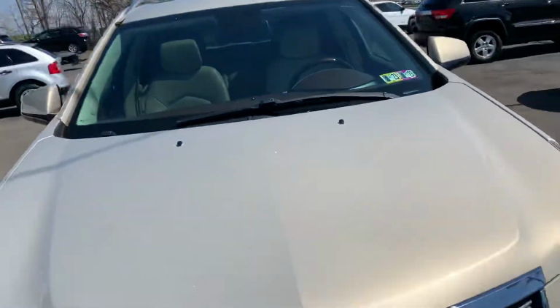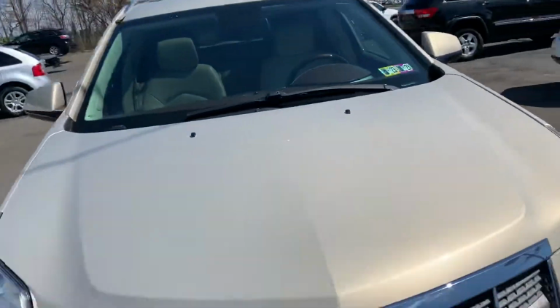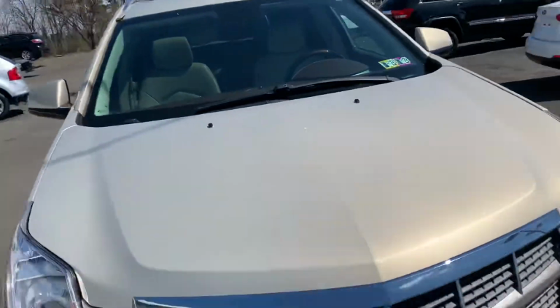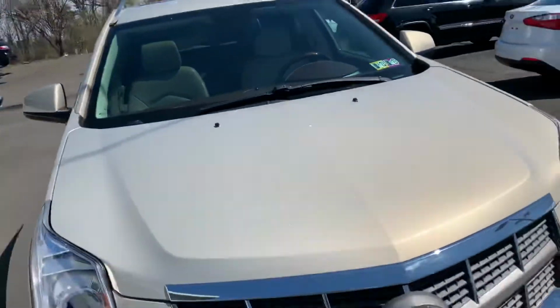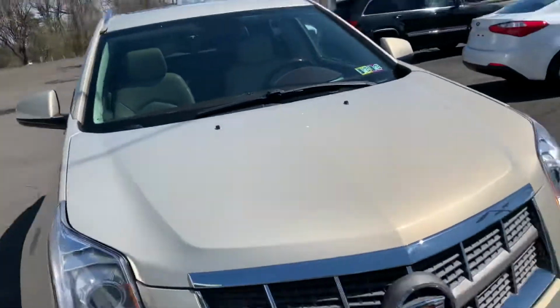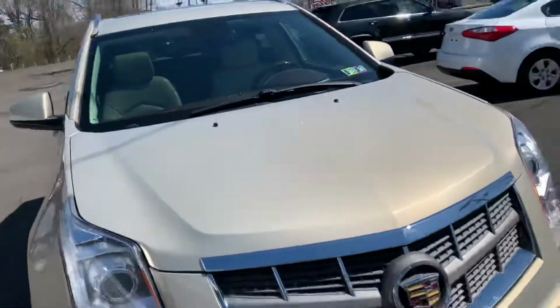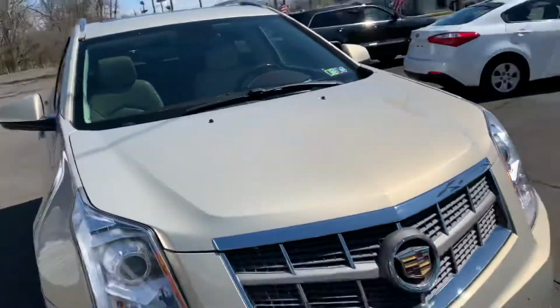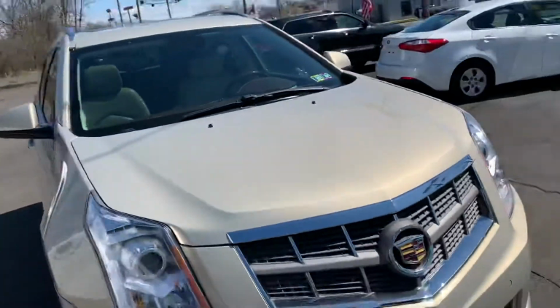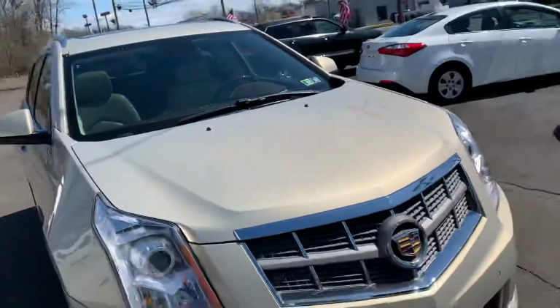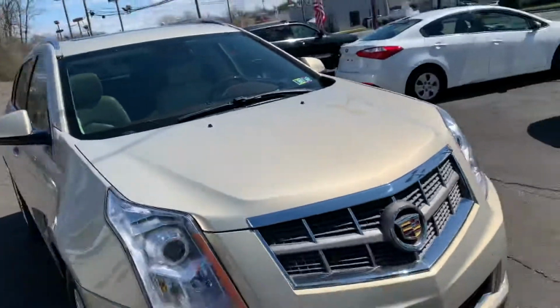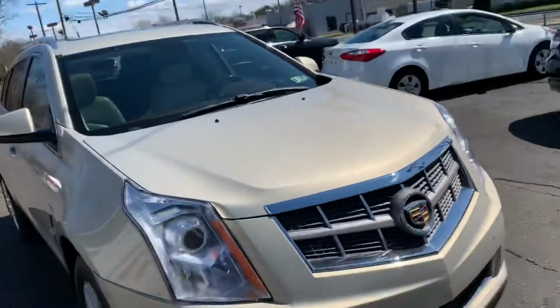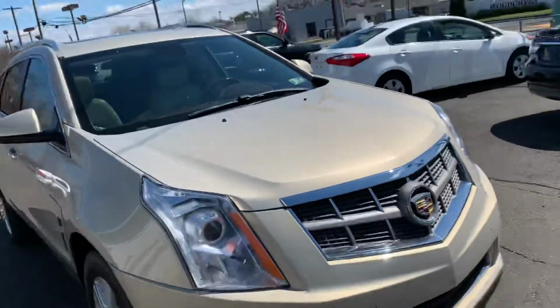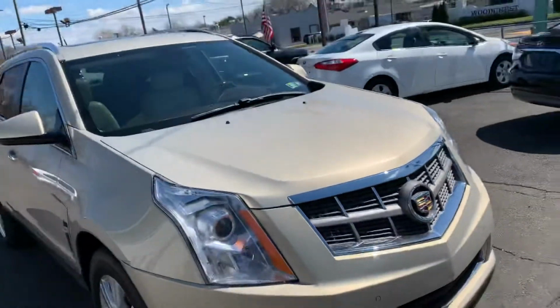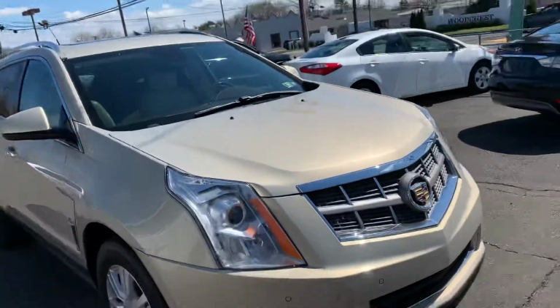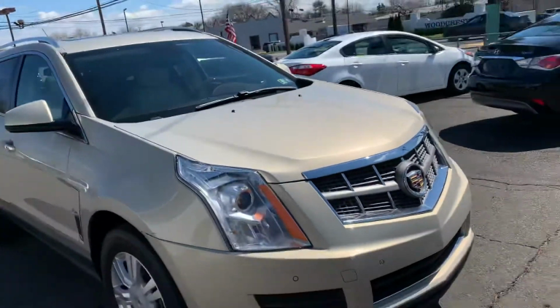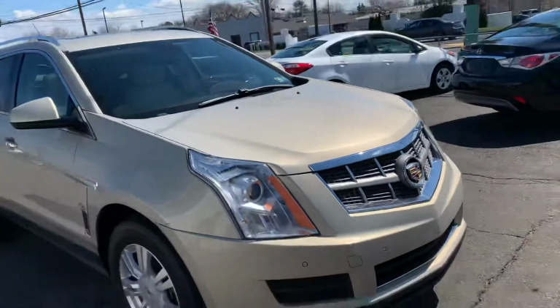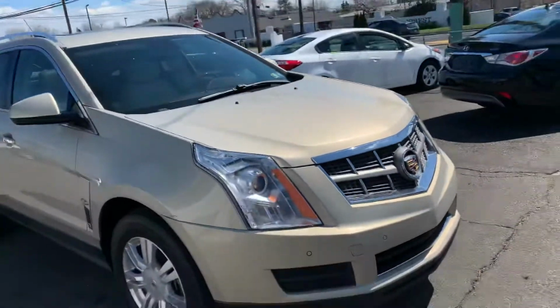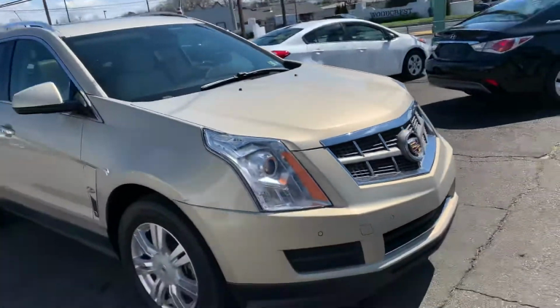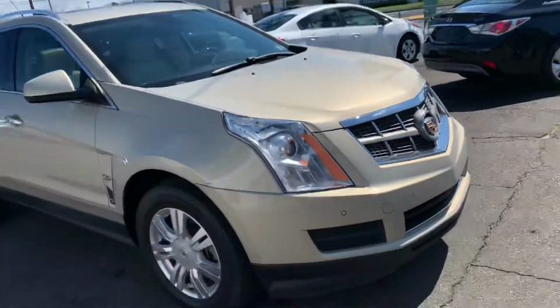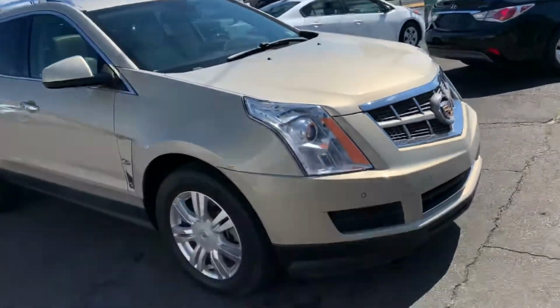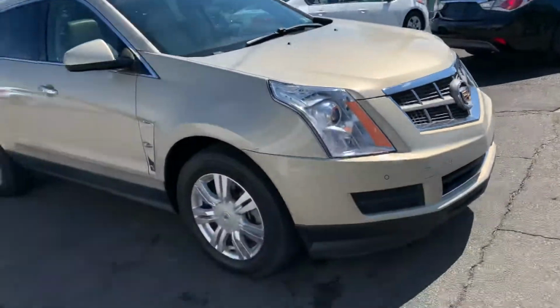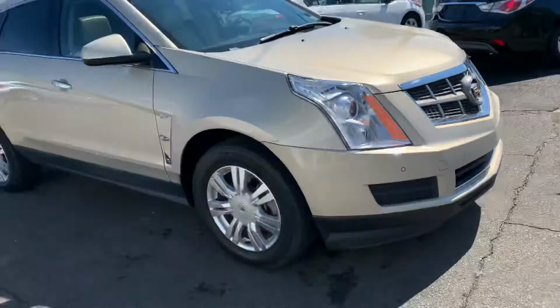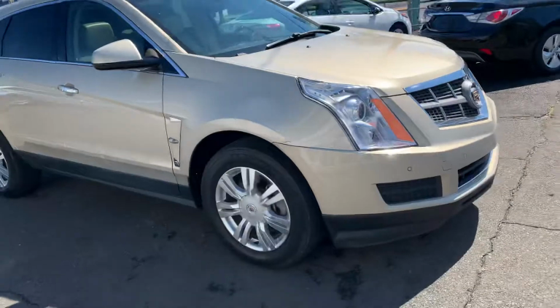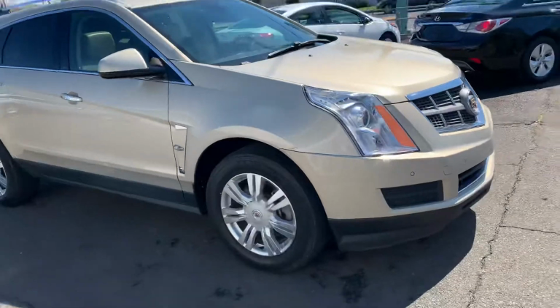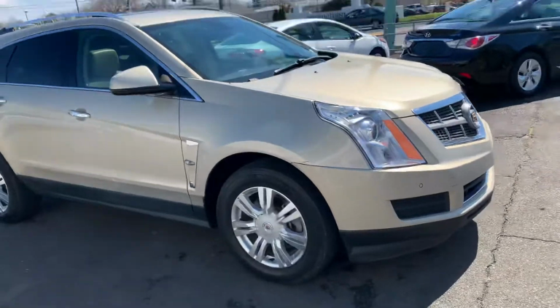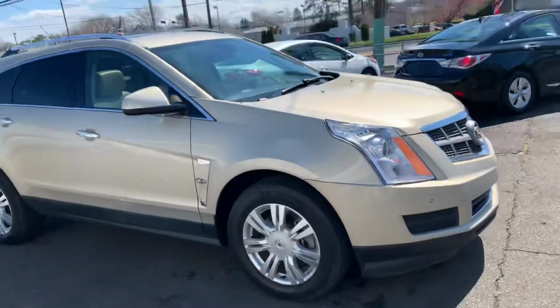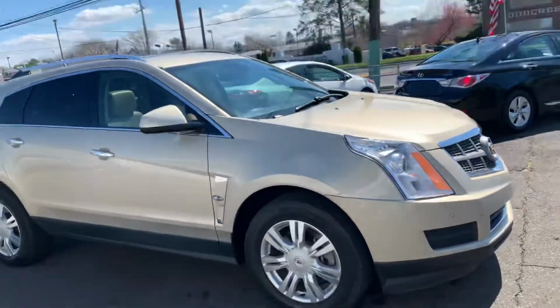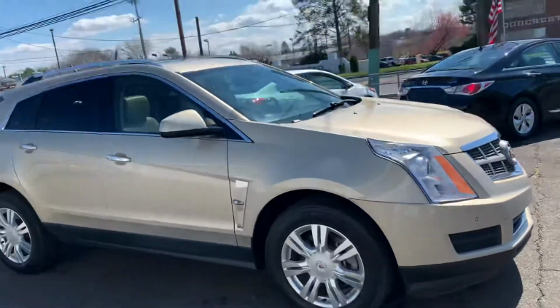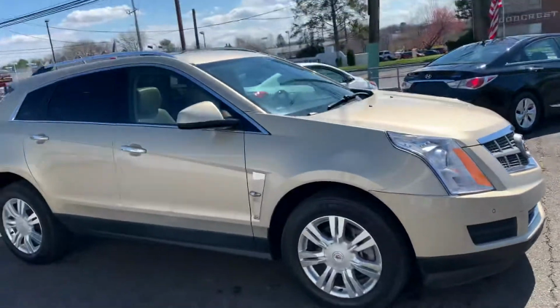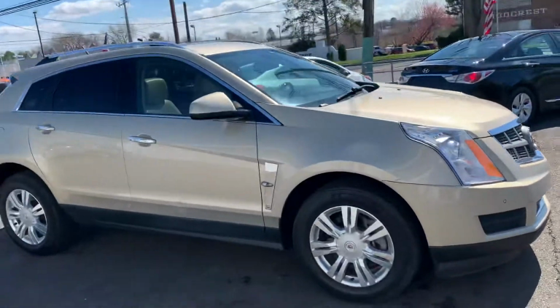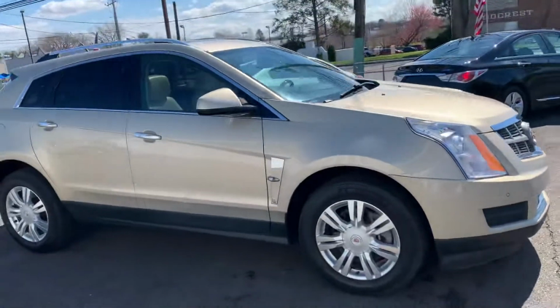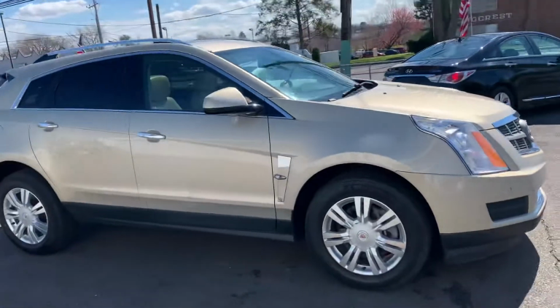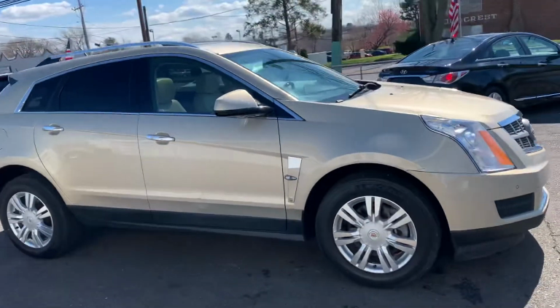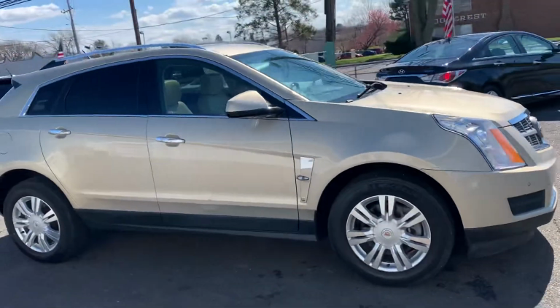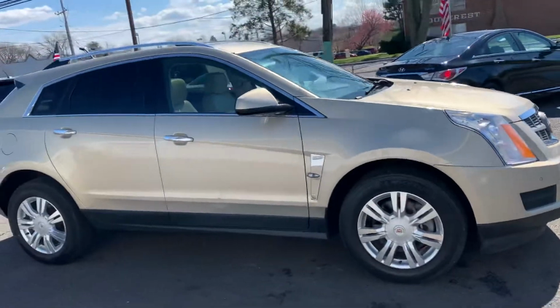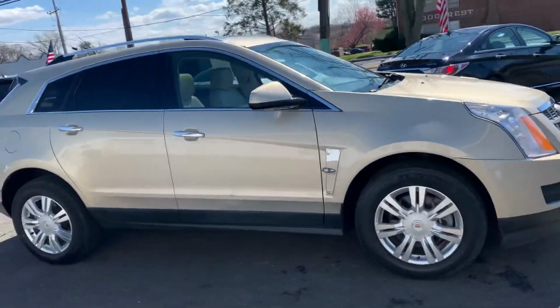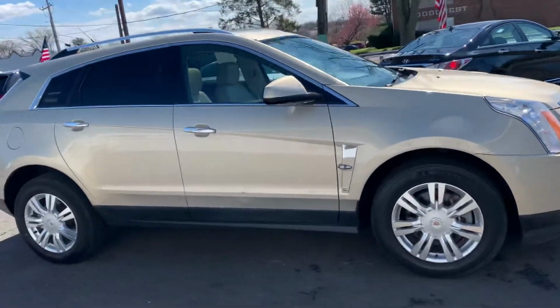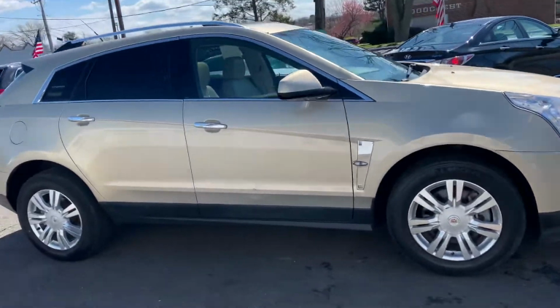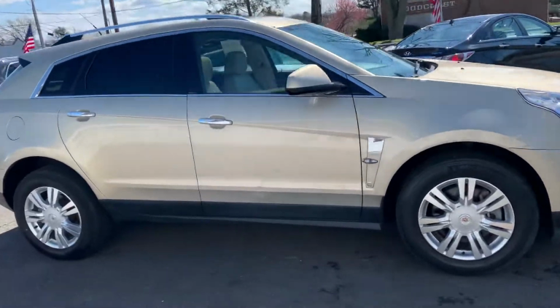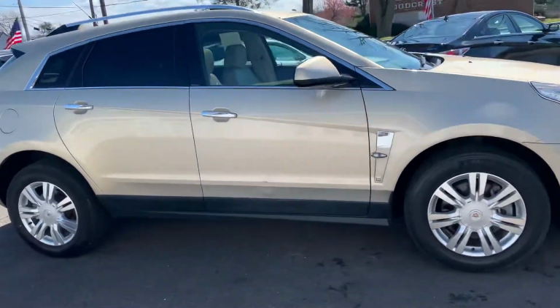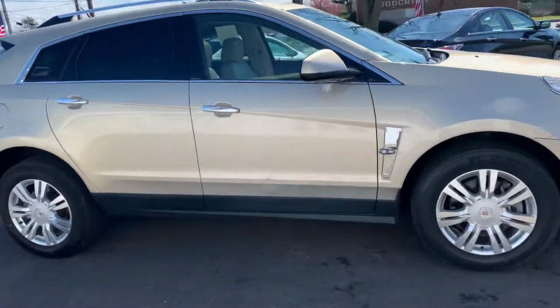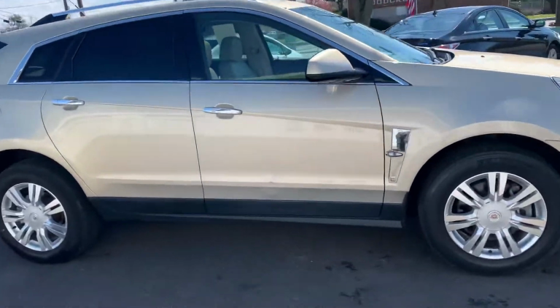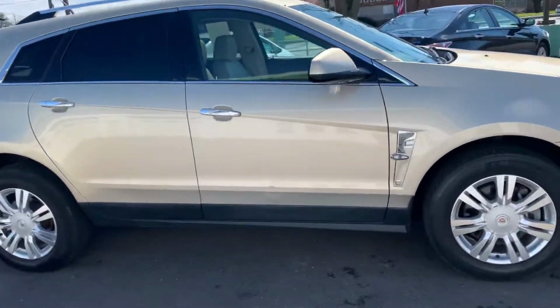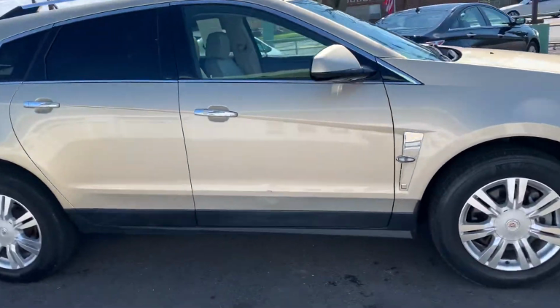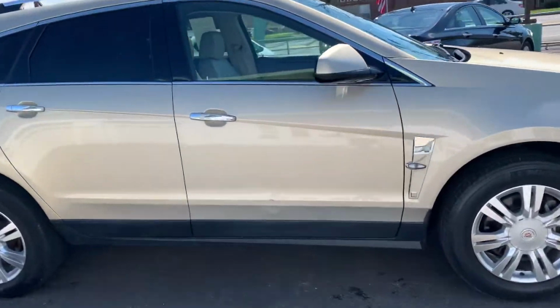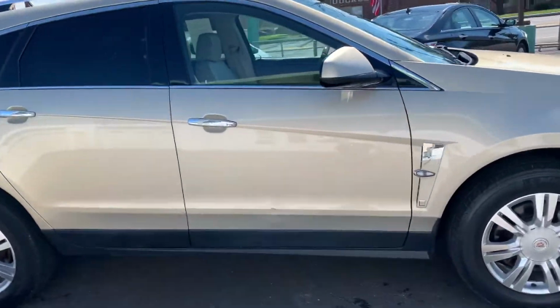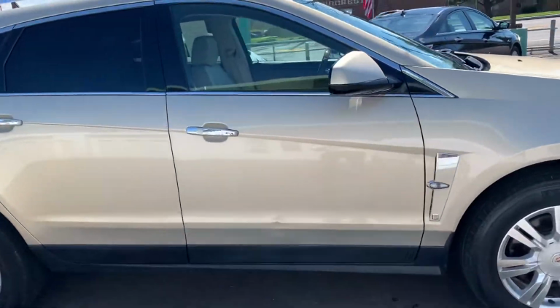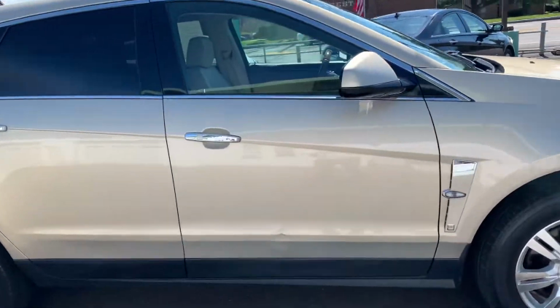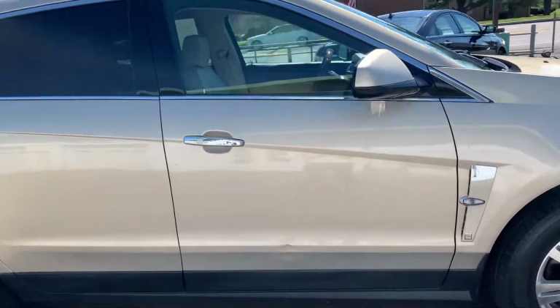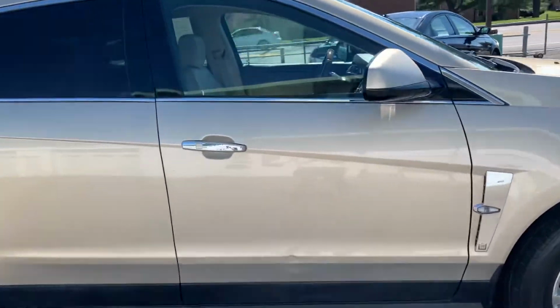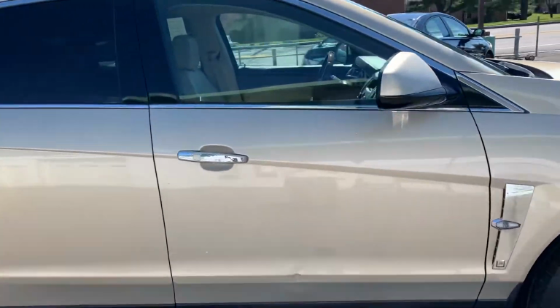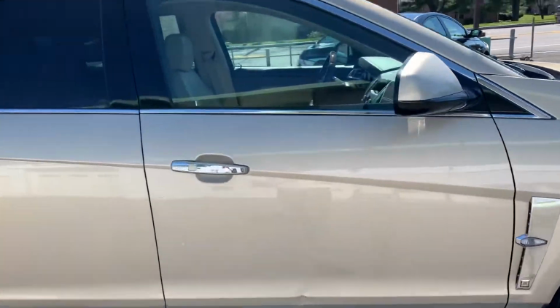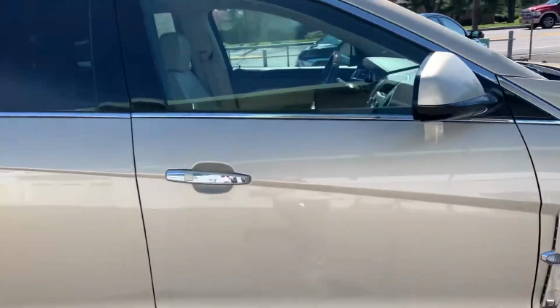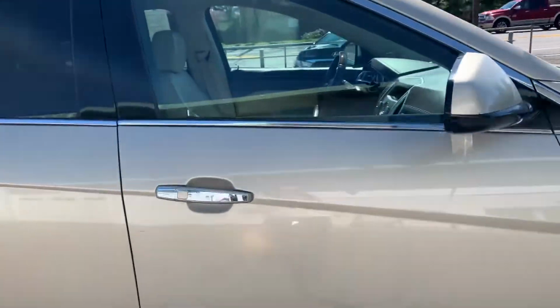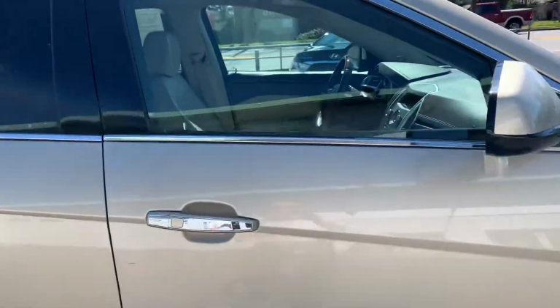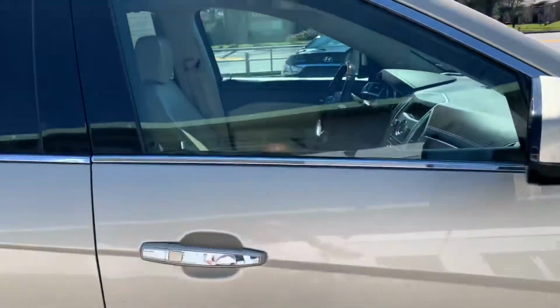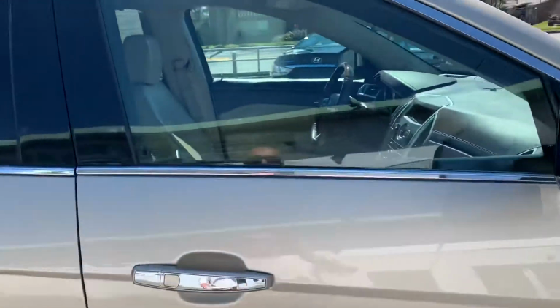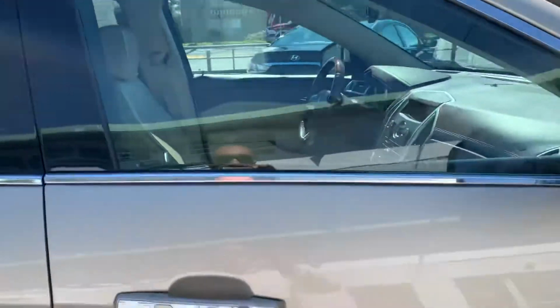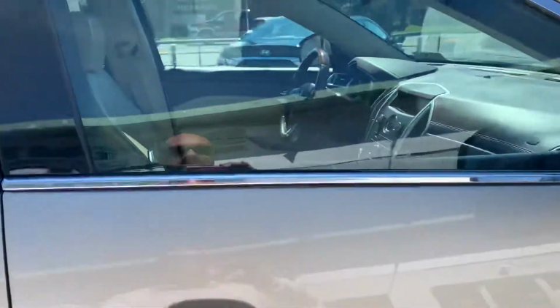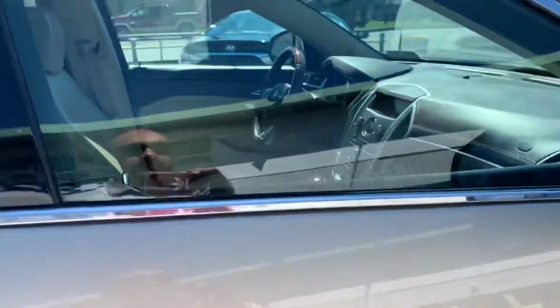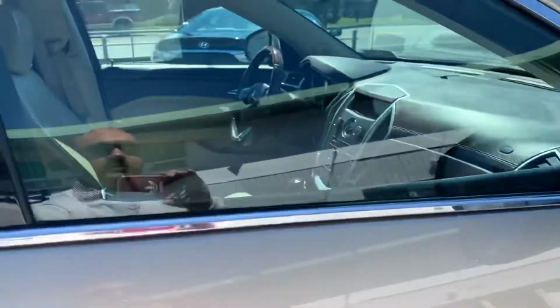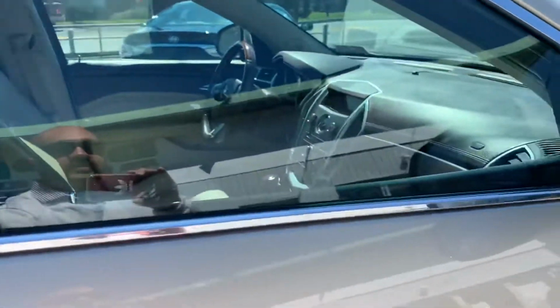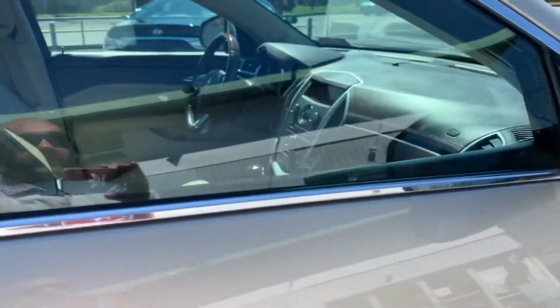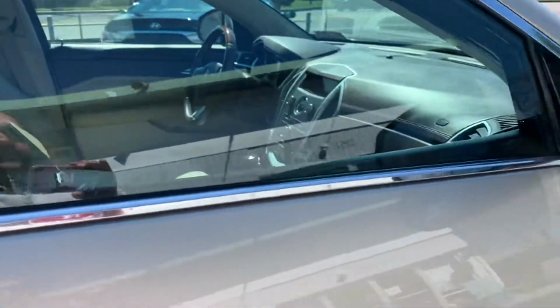It's a nice color combination. You got the champagne gold with the tan leather interior.